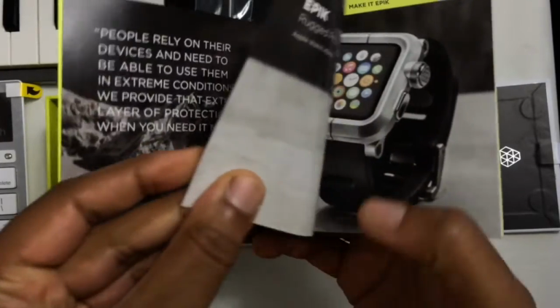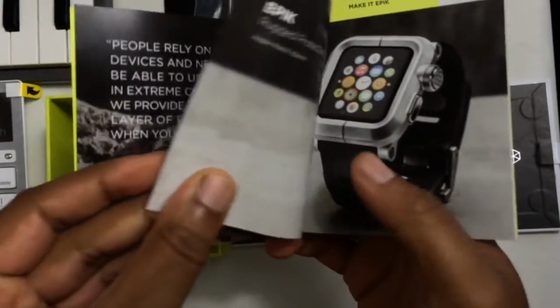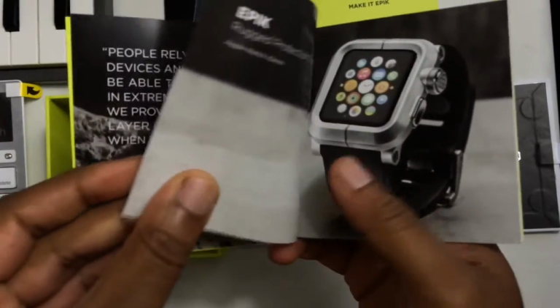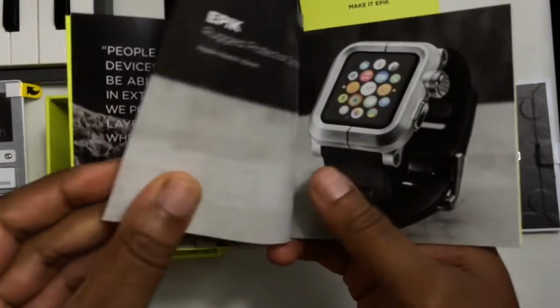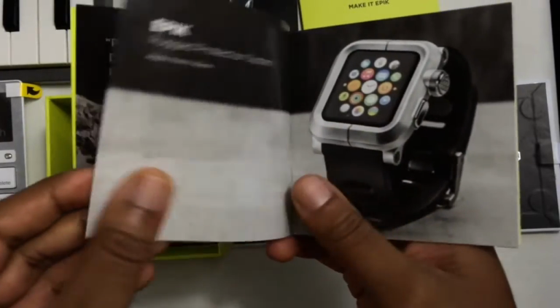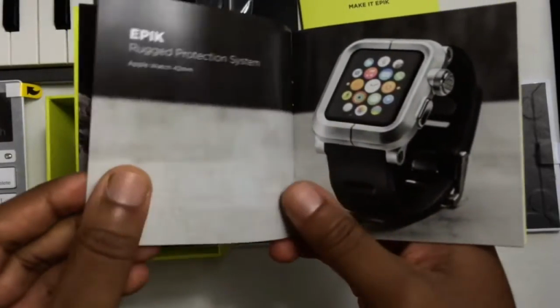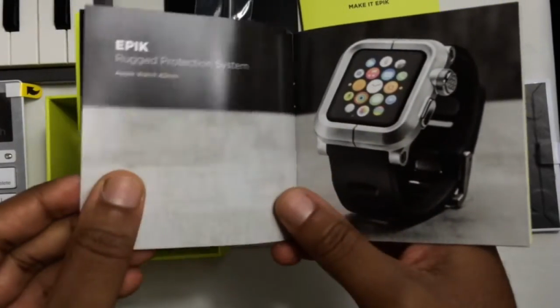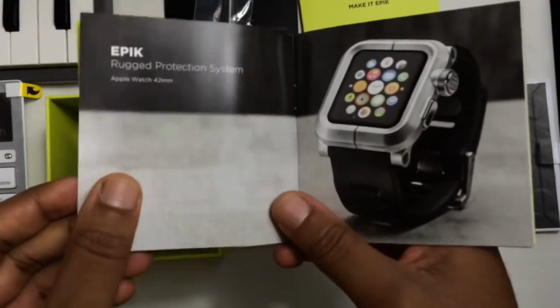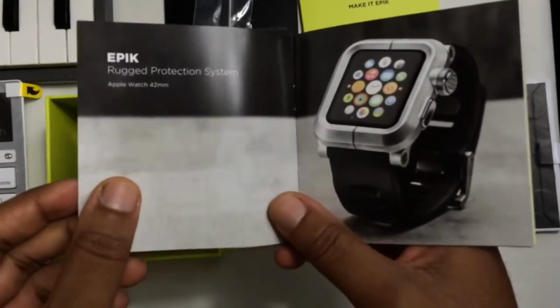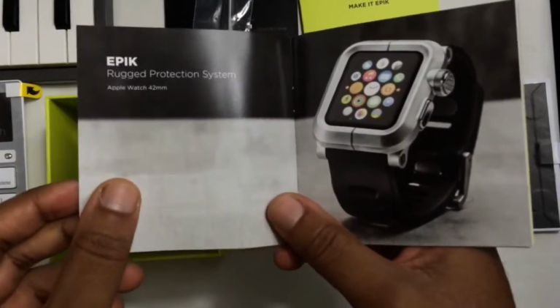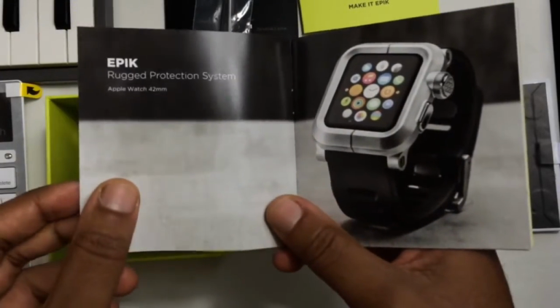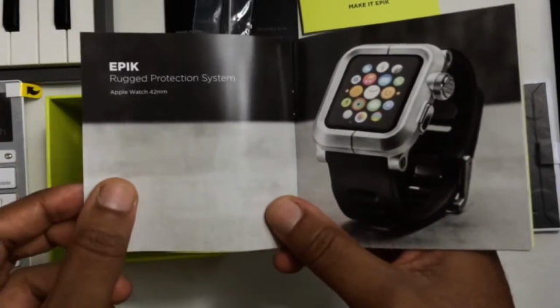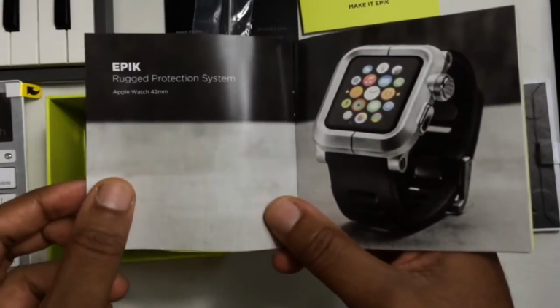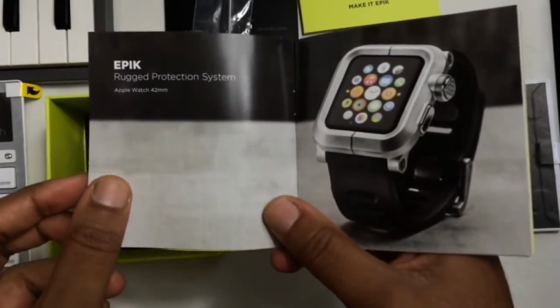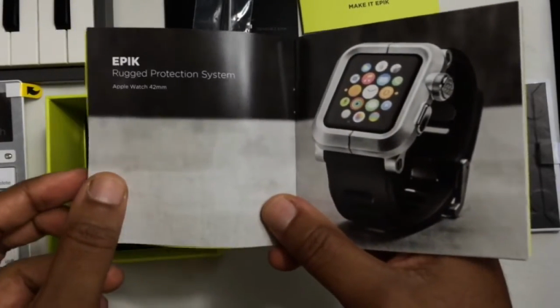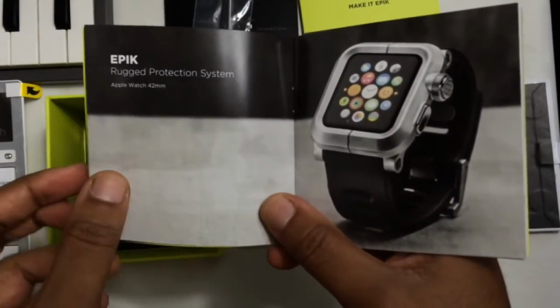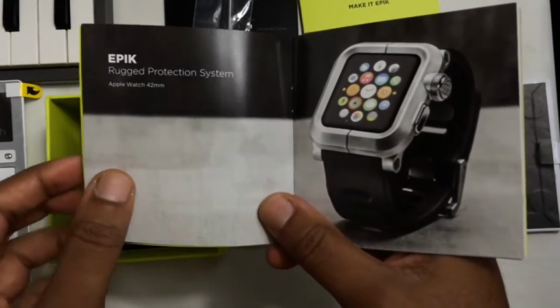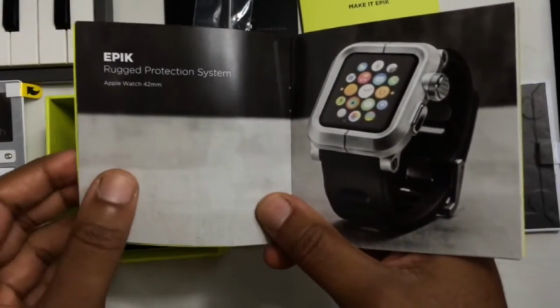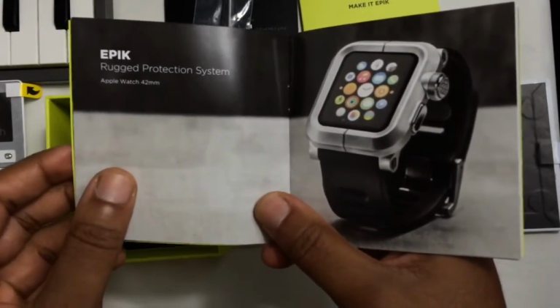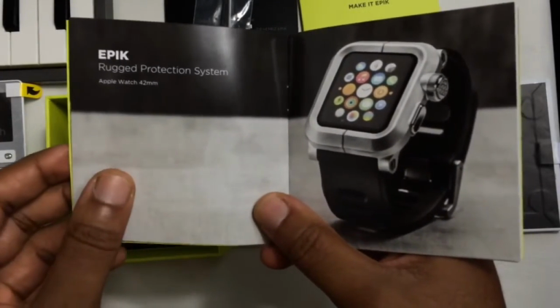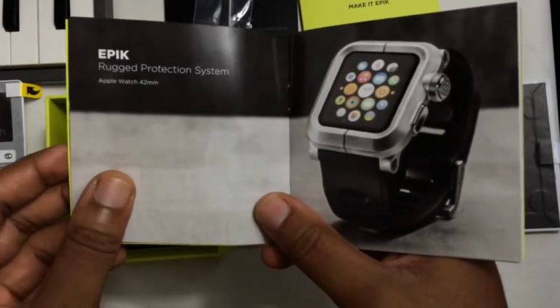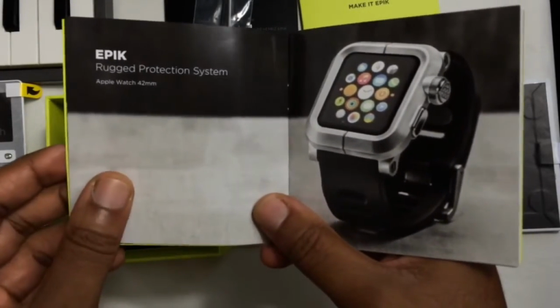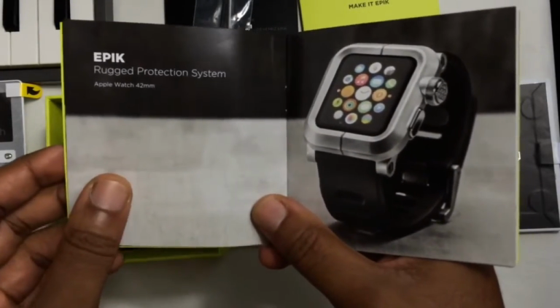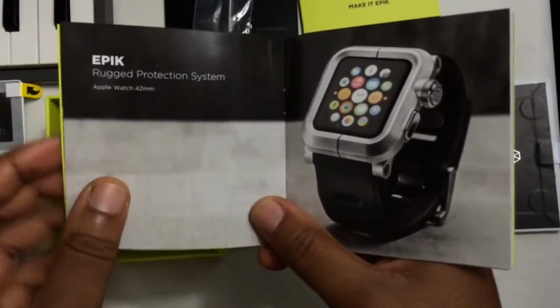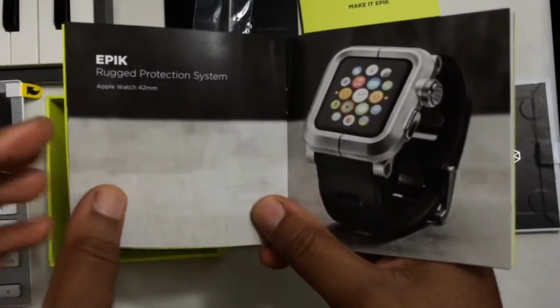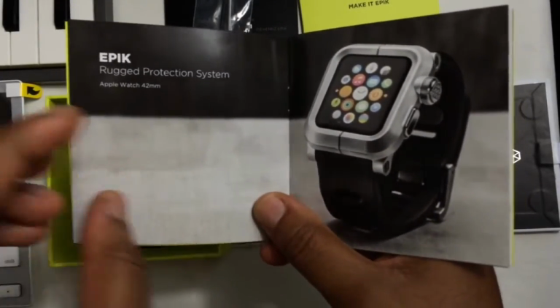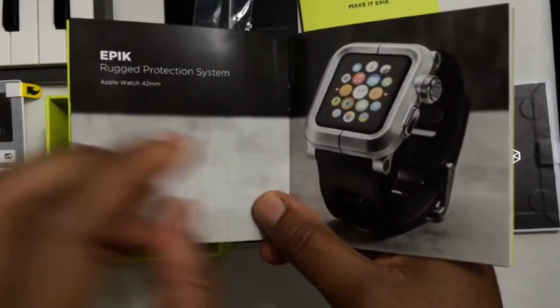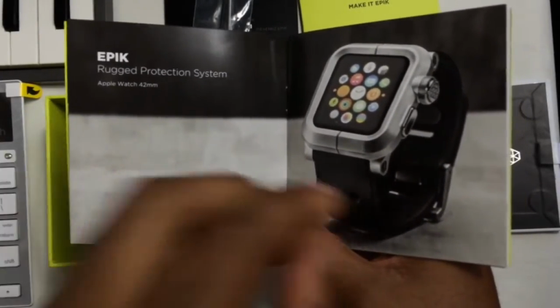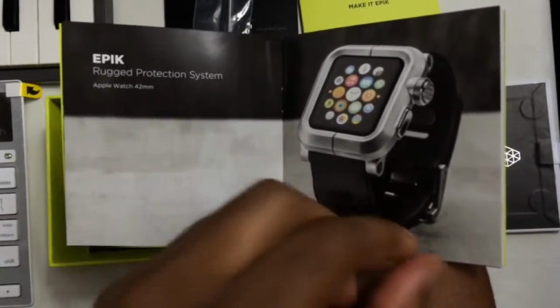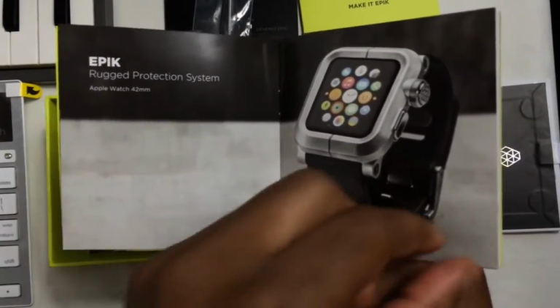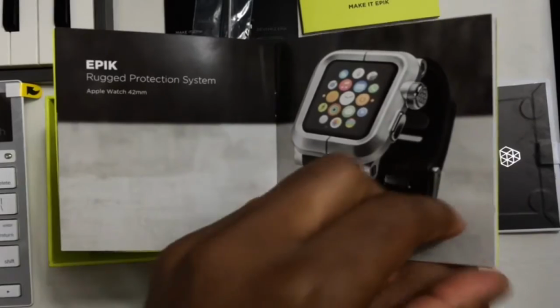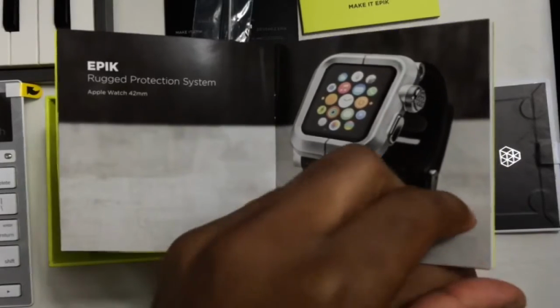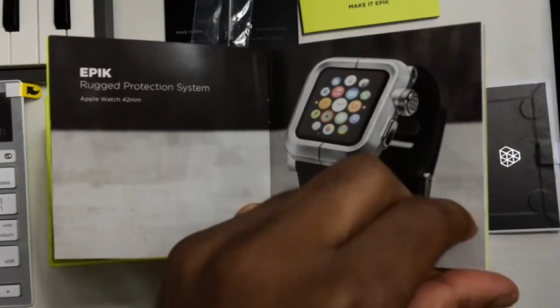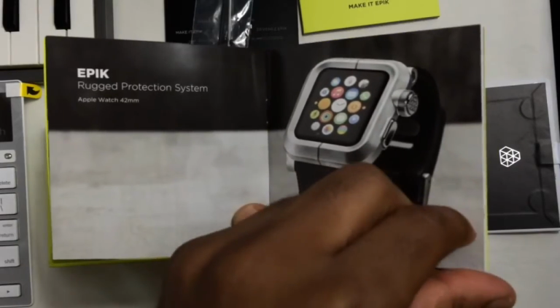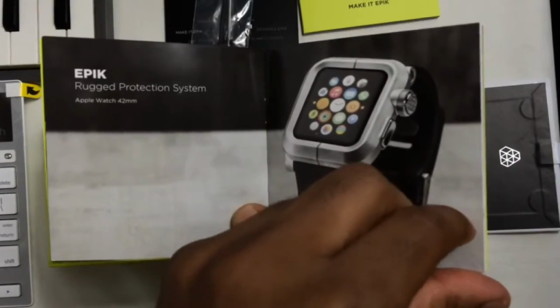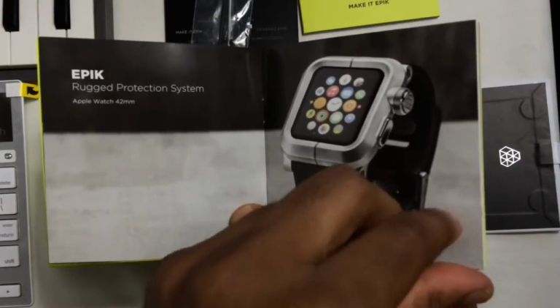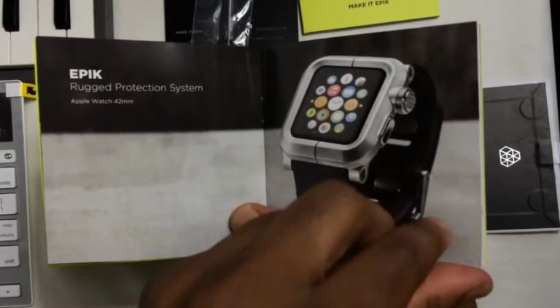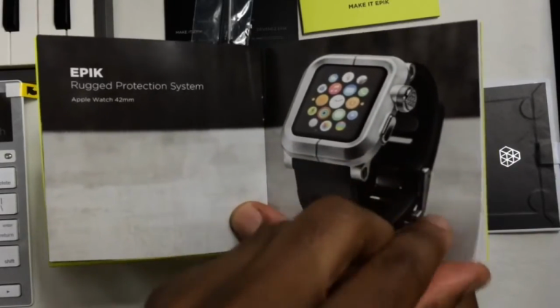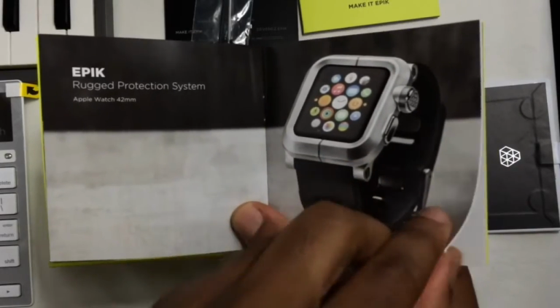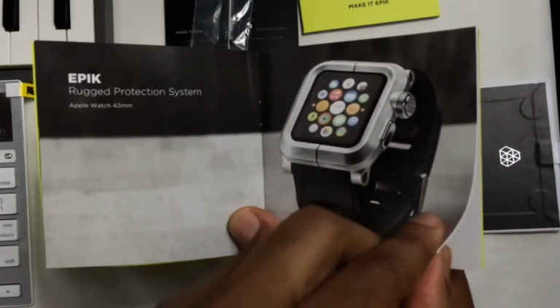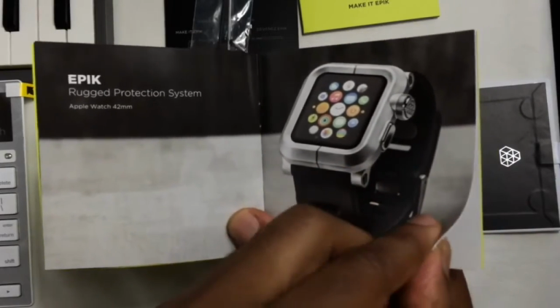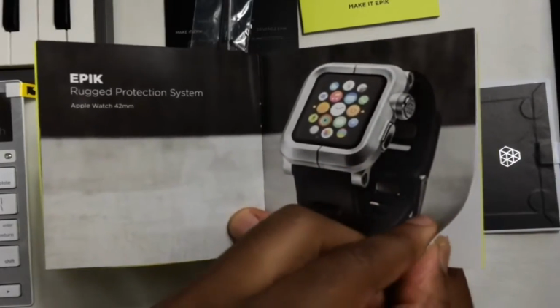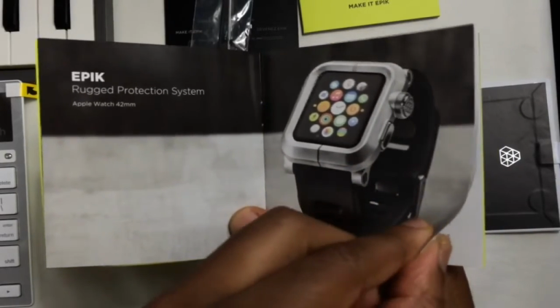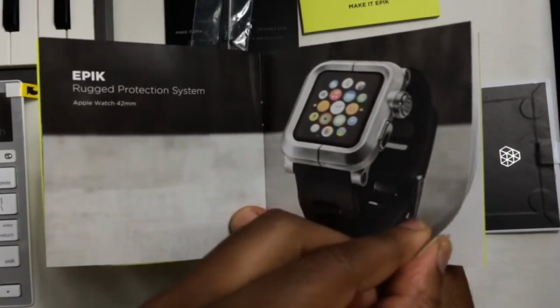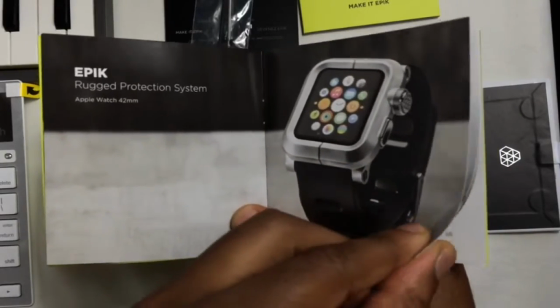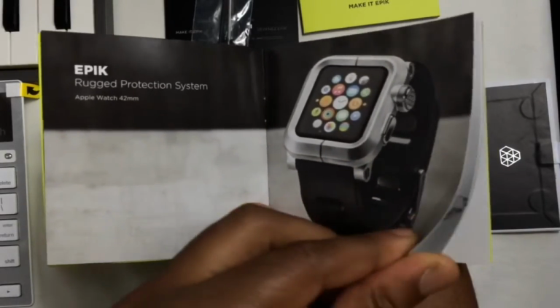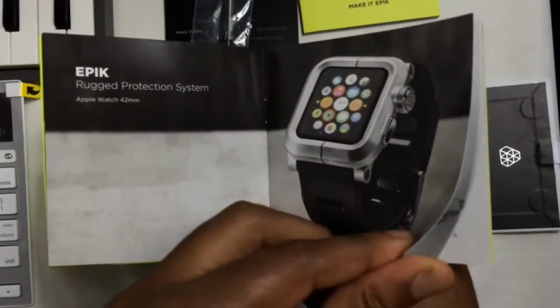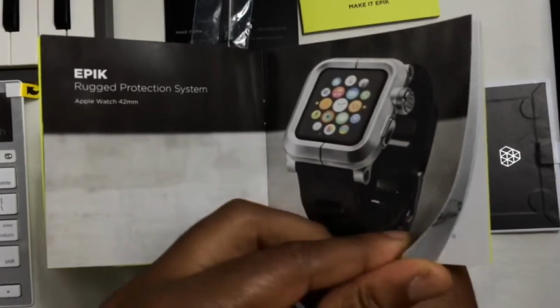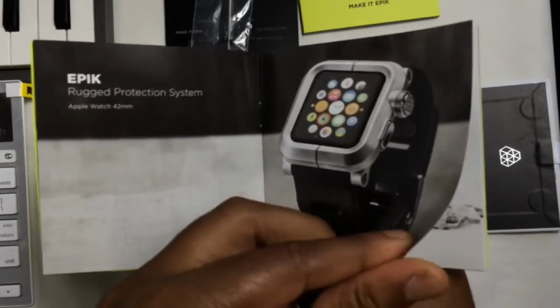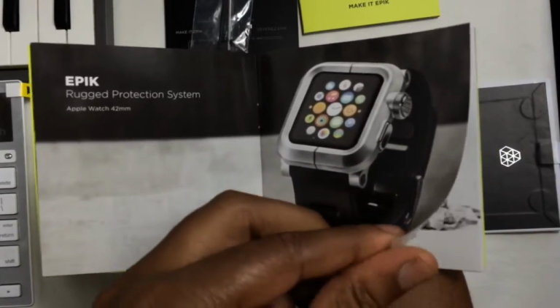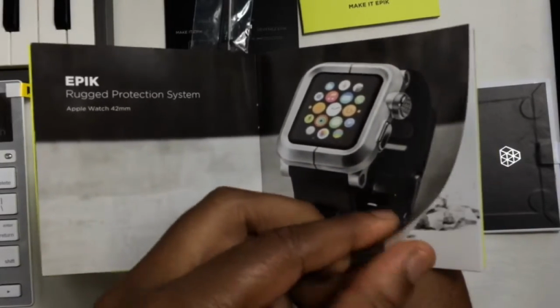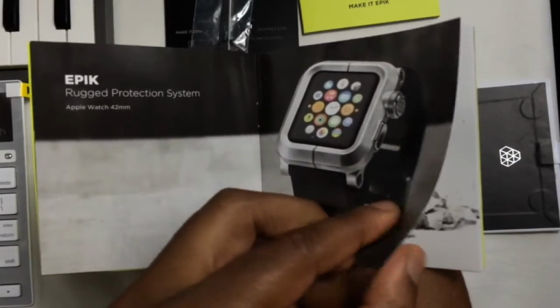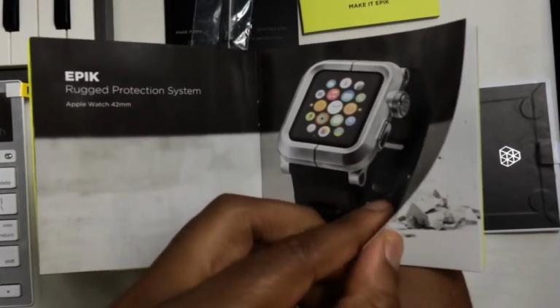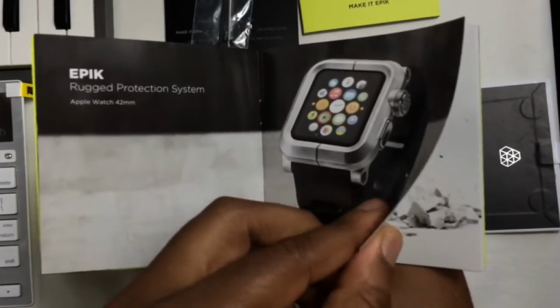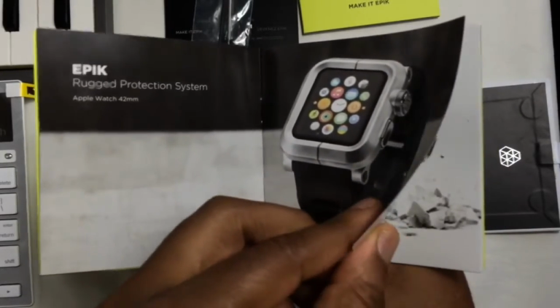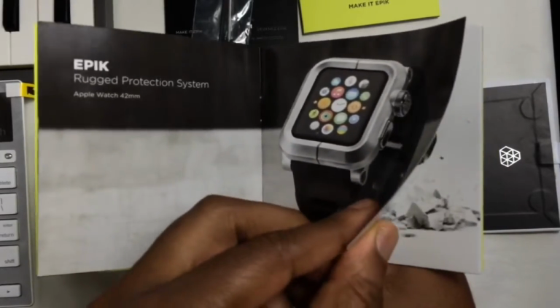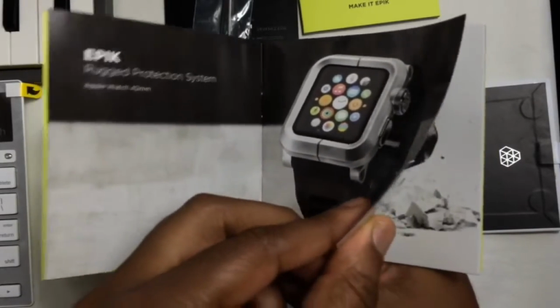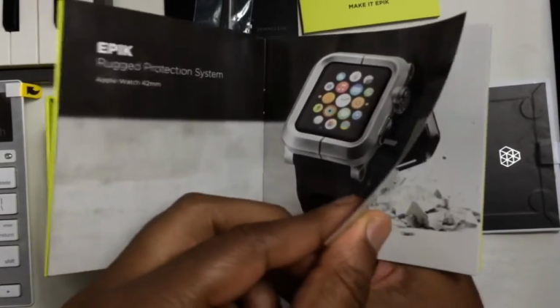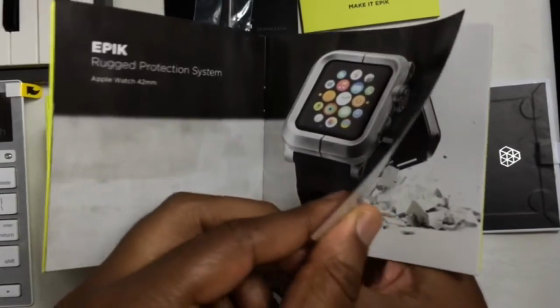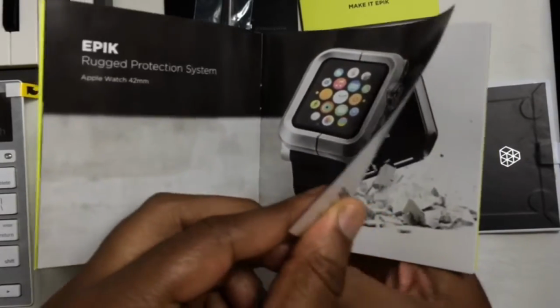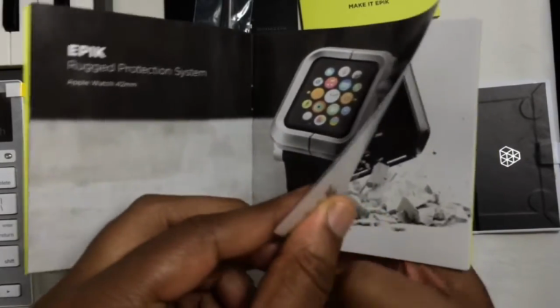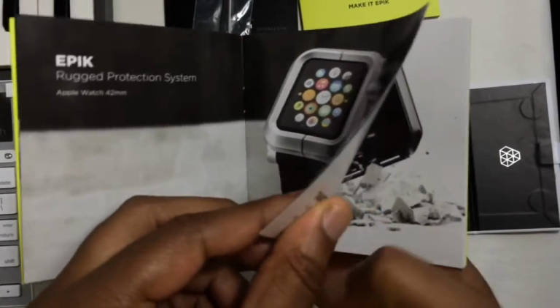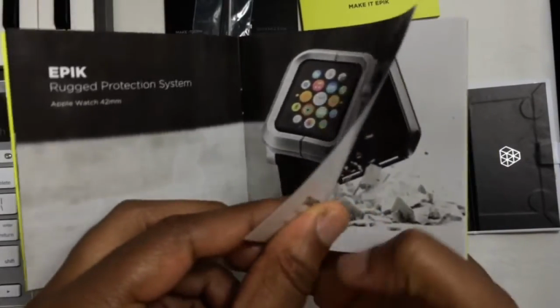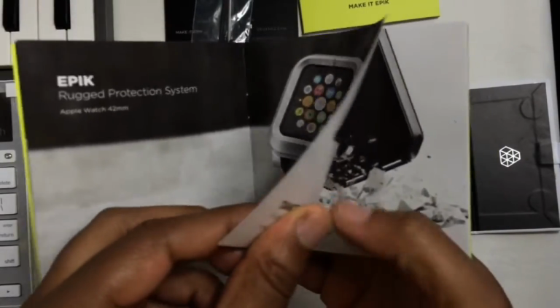Getting back to the brochure and flipping through, you'll see that Lunatic has a lineup of a bunch of other cool products designed for your Apple and Samsung products.